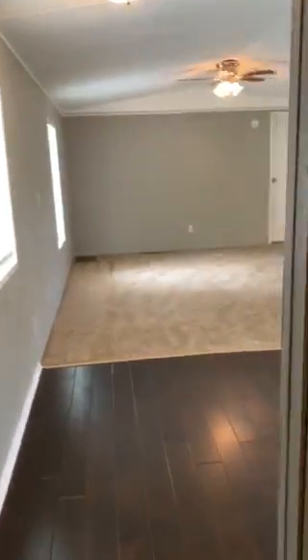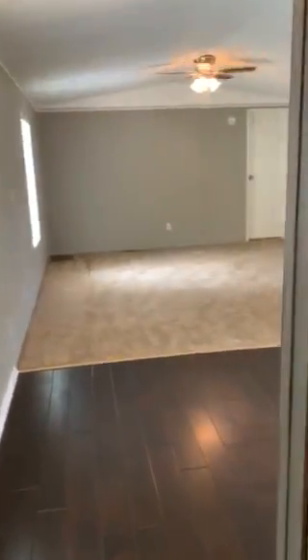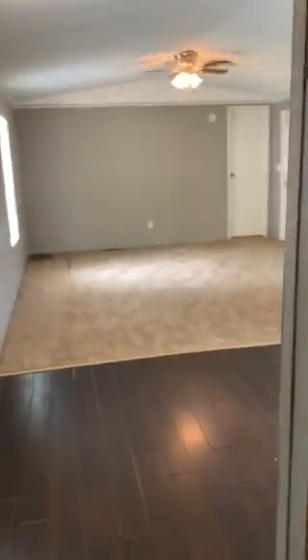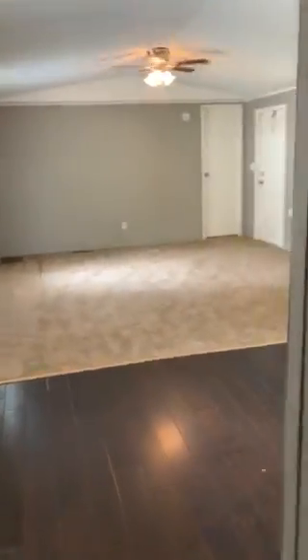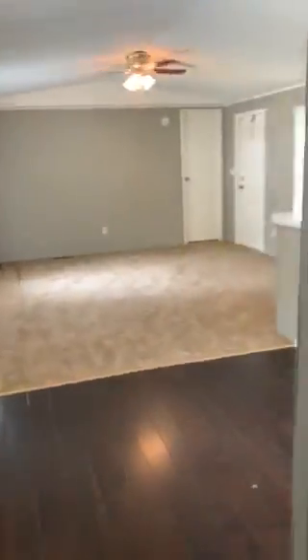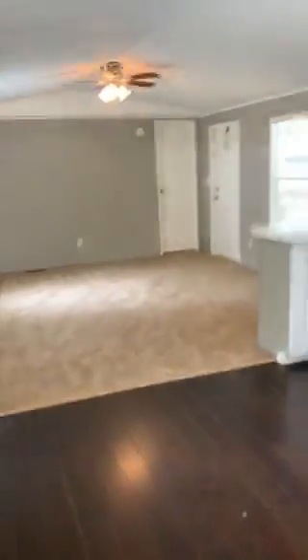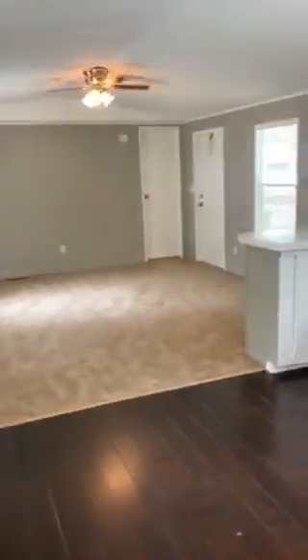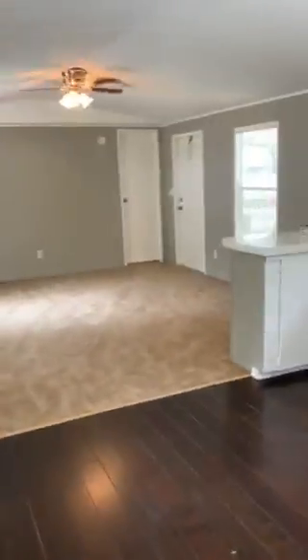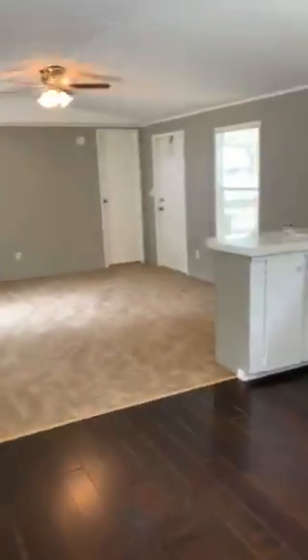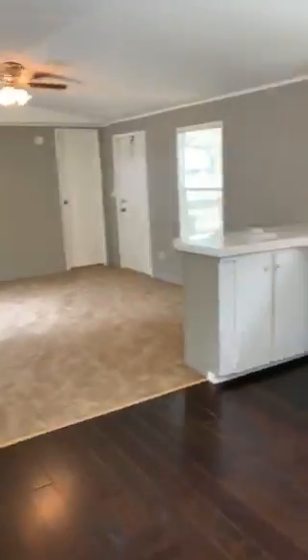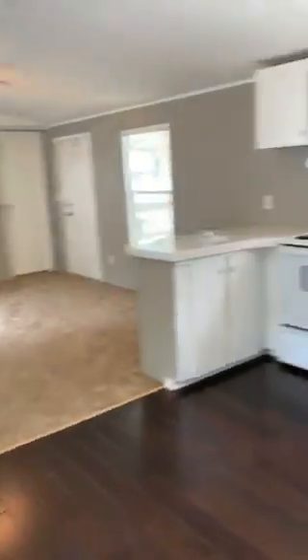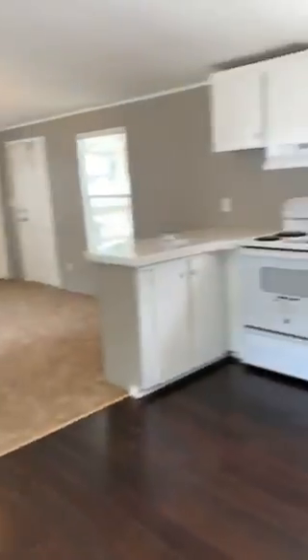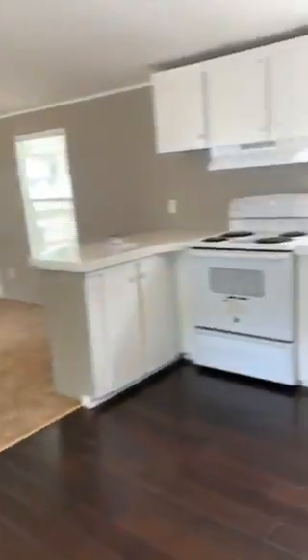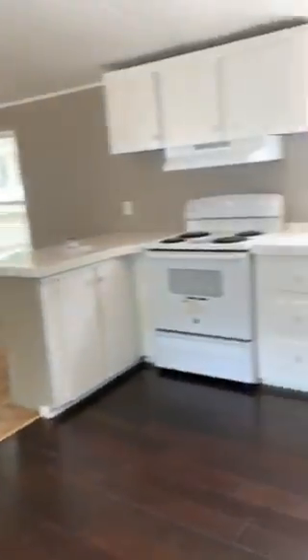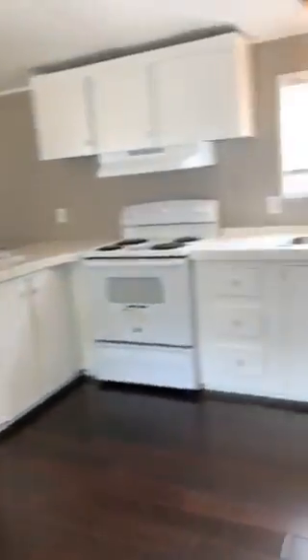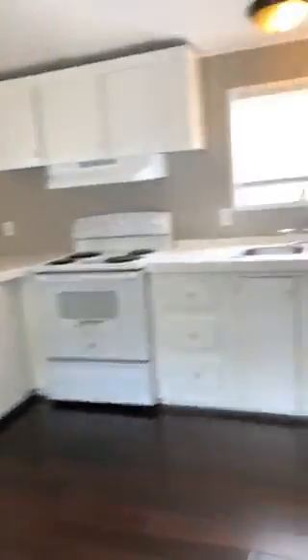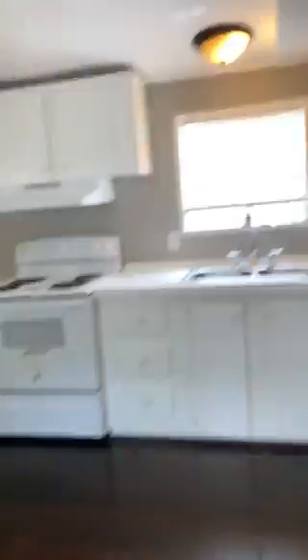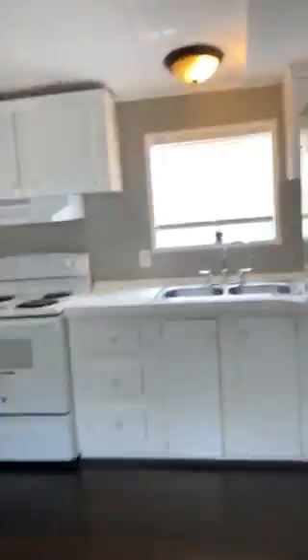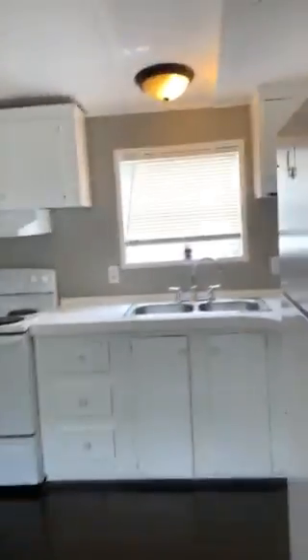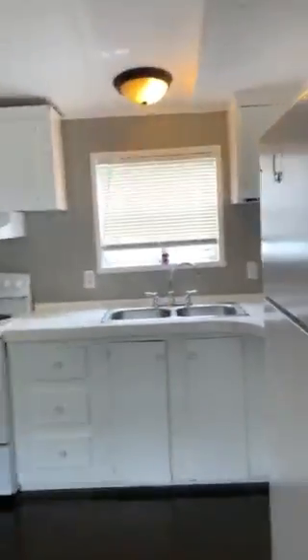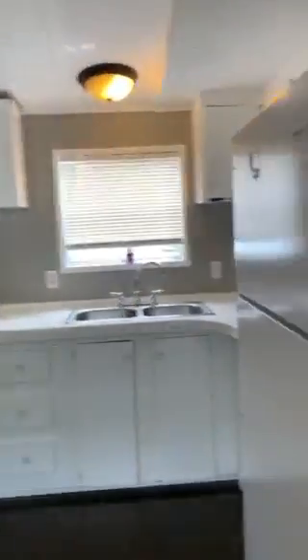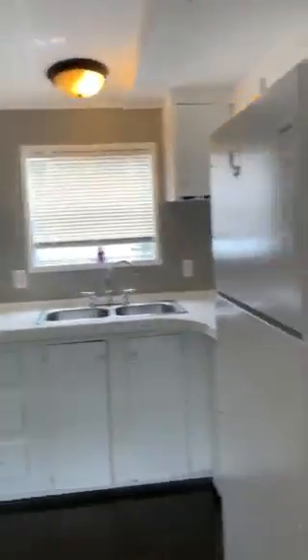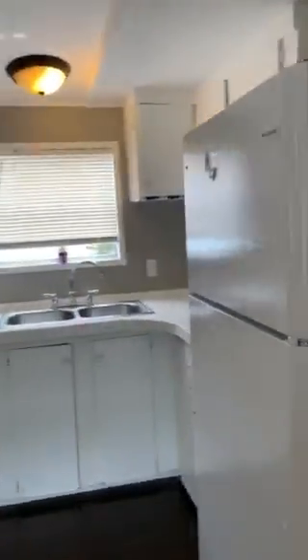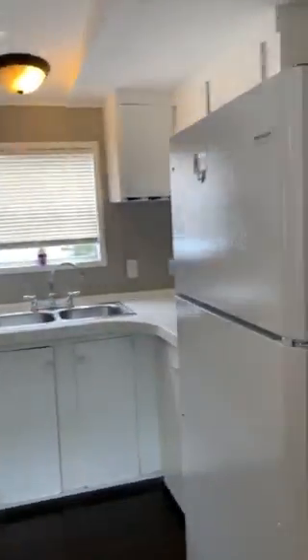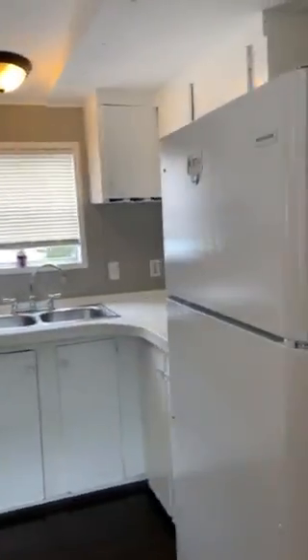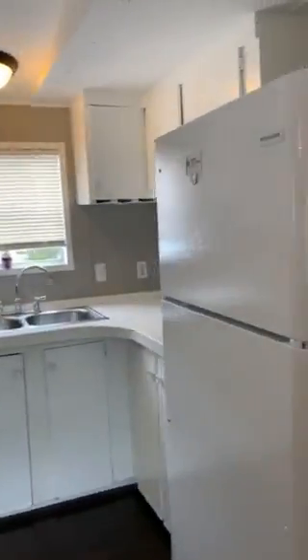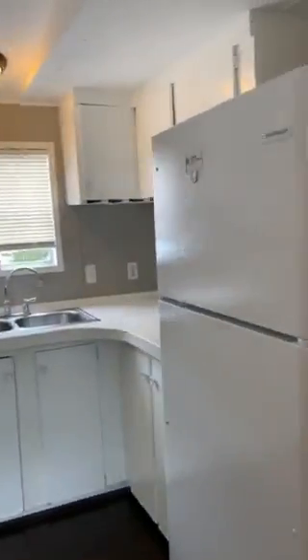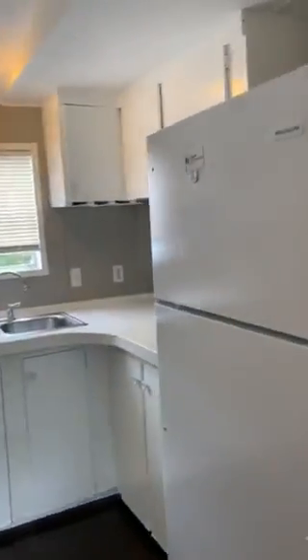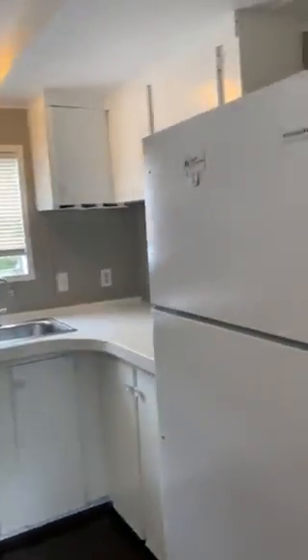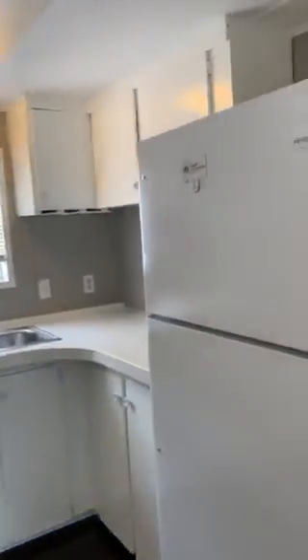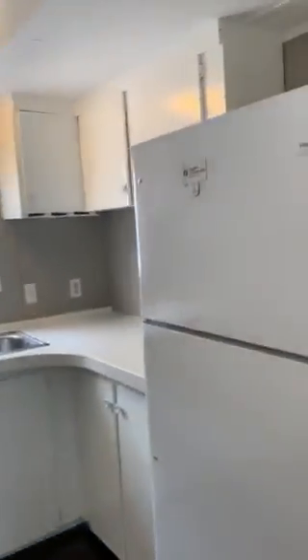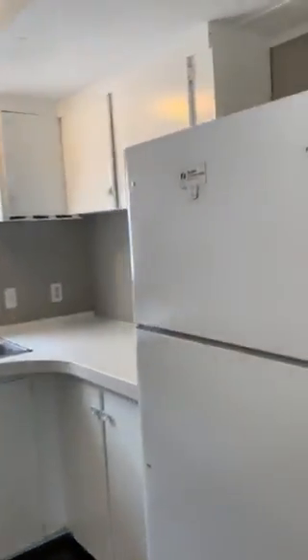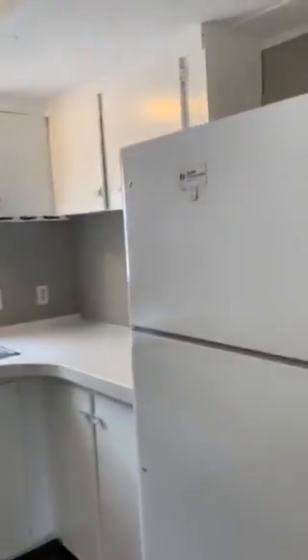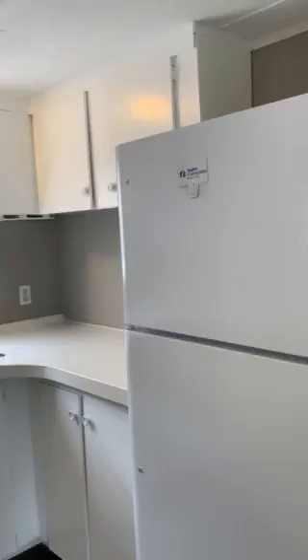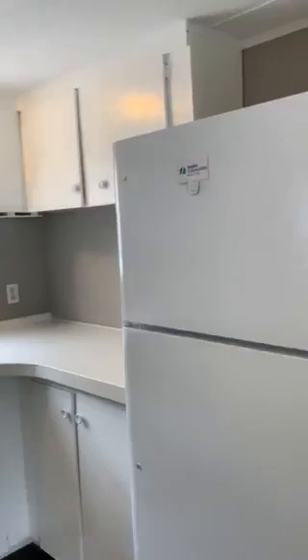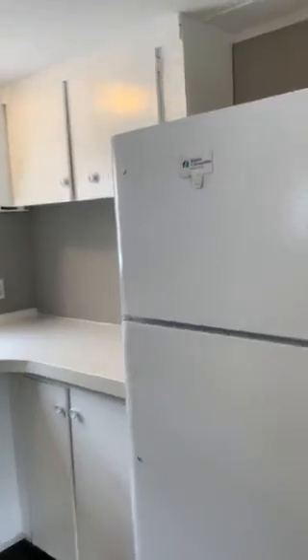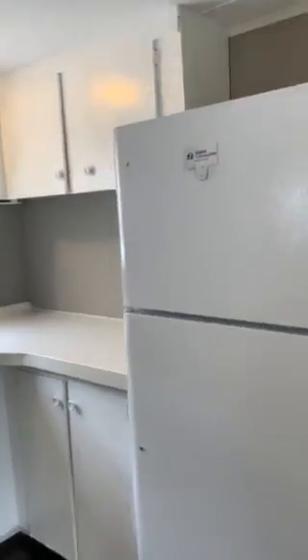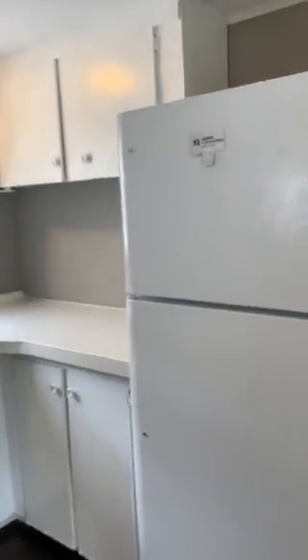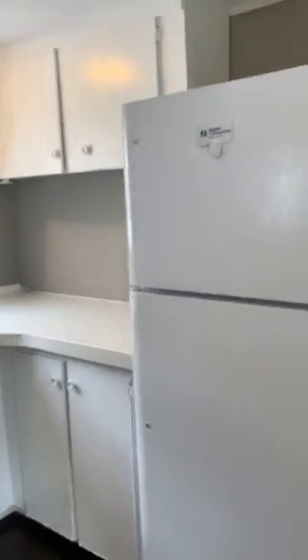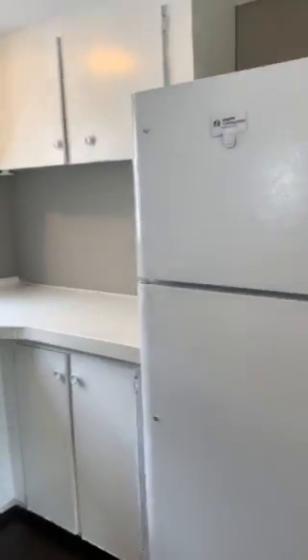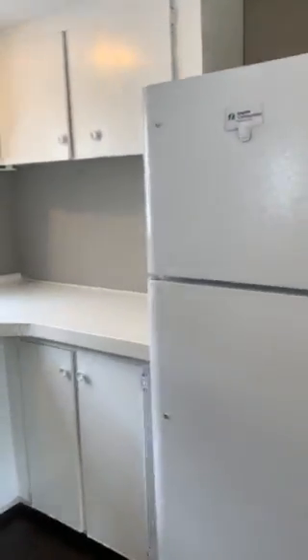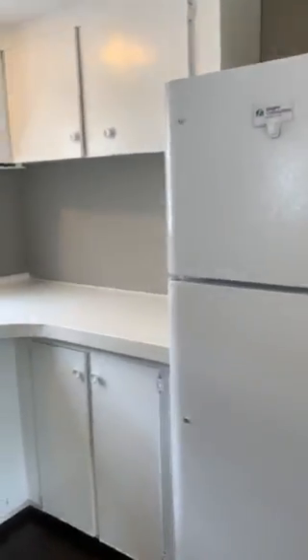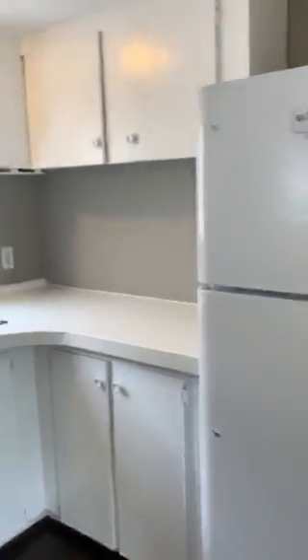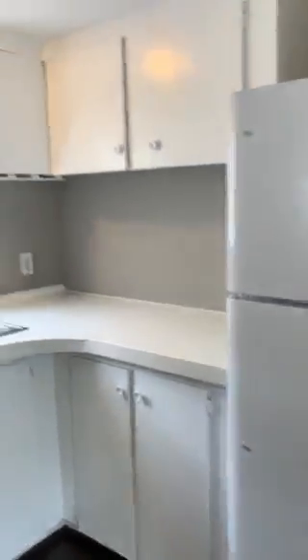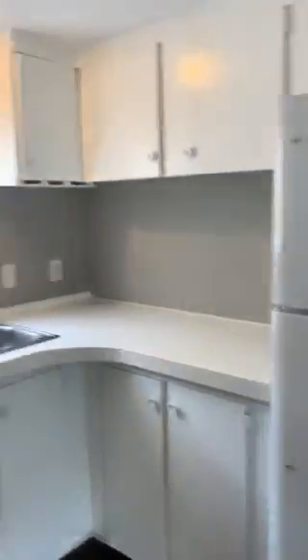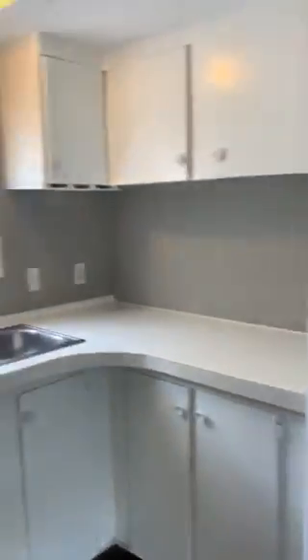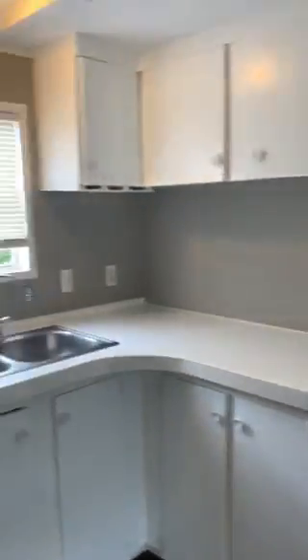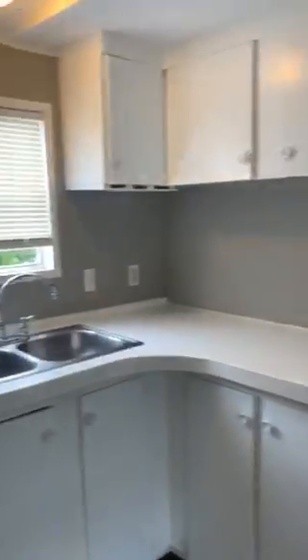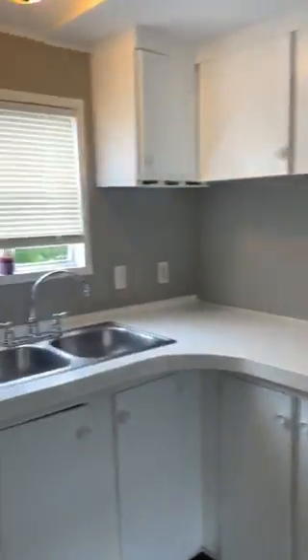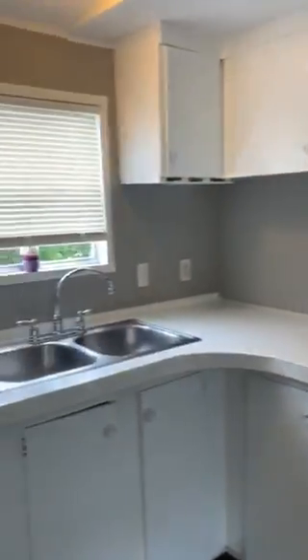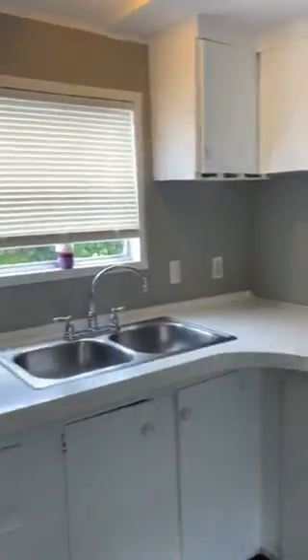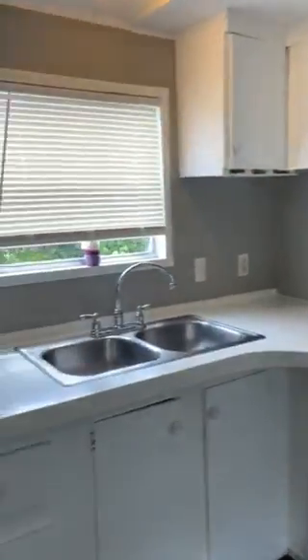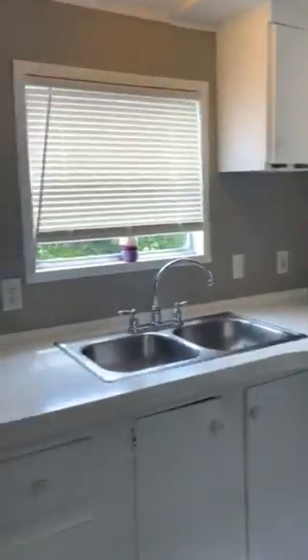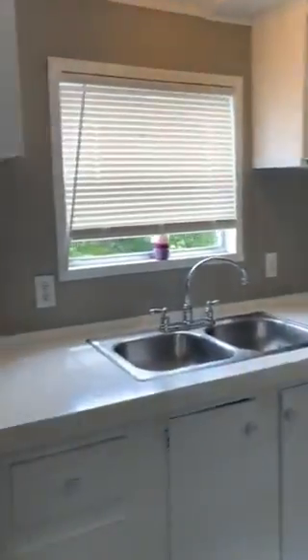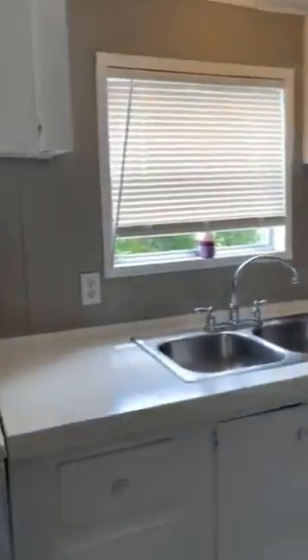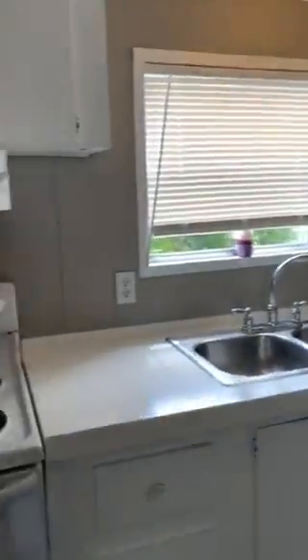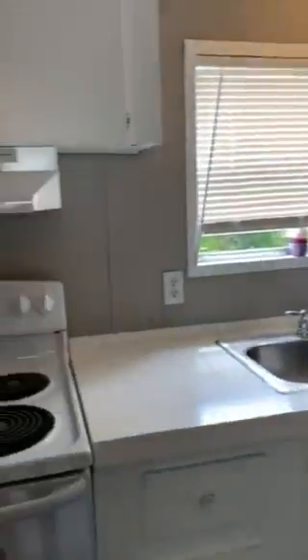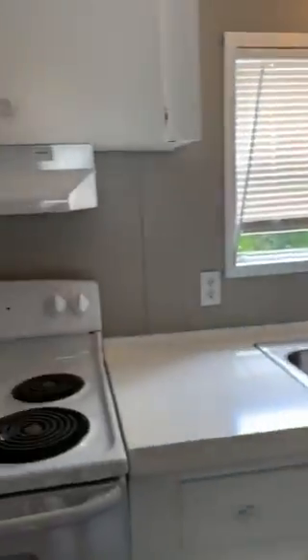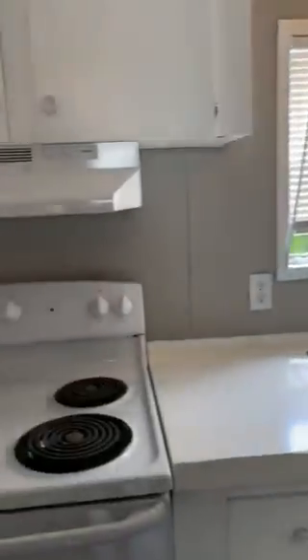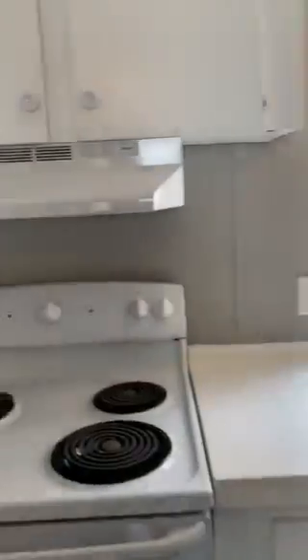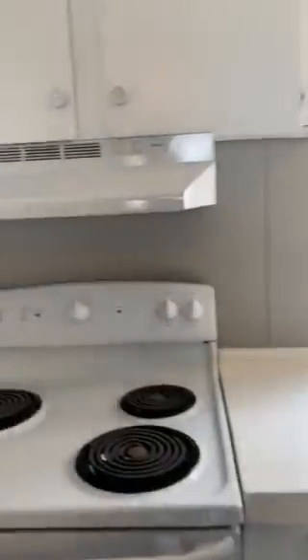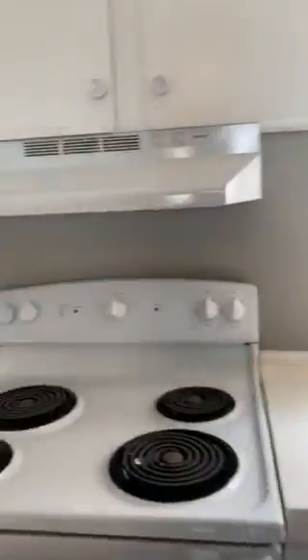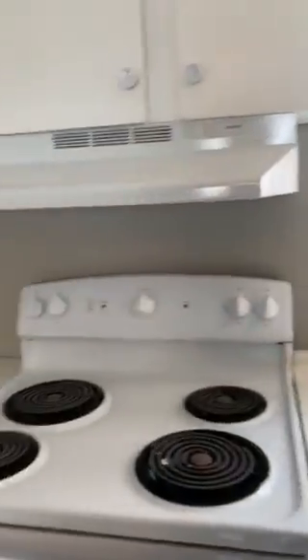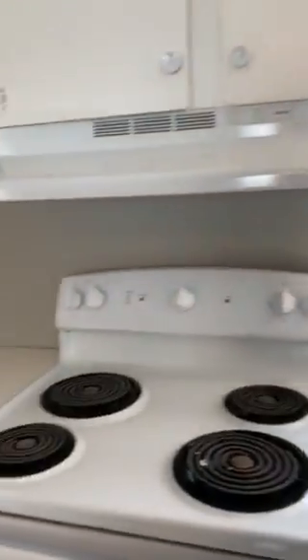Last but not least is everyone's favorite room of the house, which is the kitchen. The kitchen was recently updated with brand new appliances.